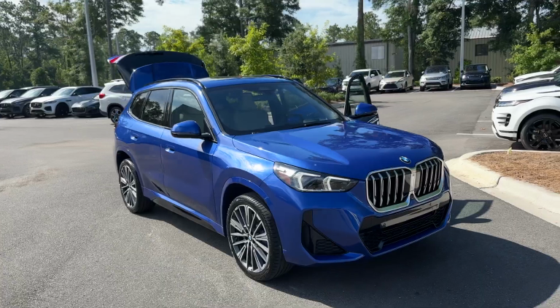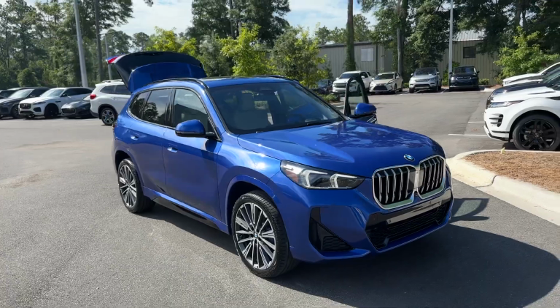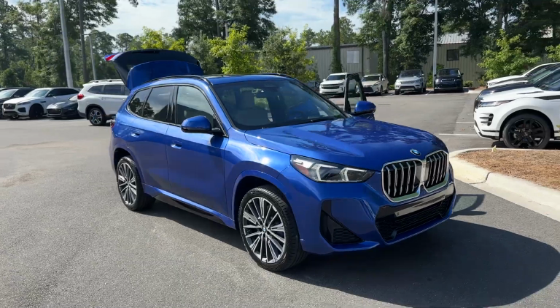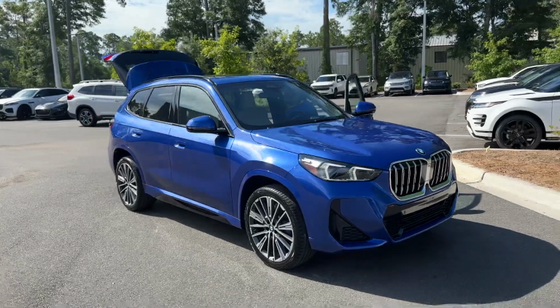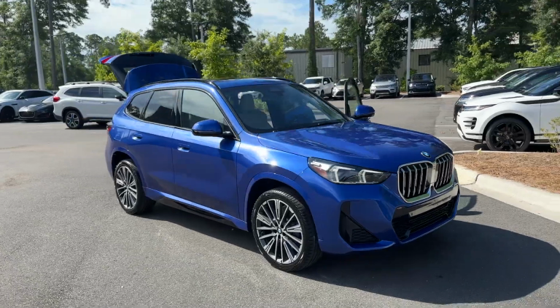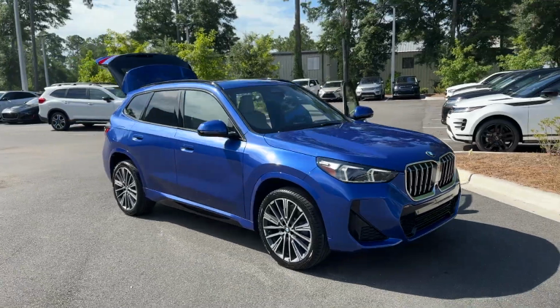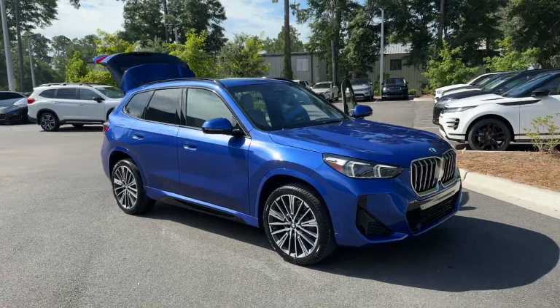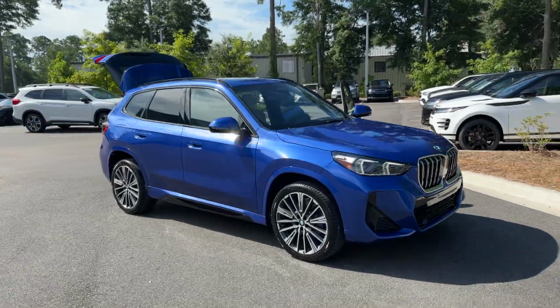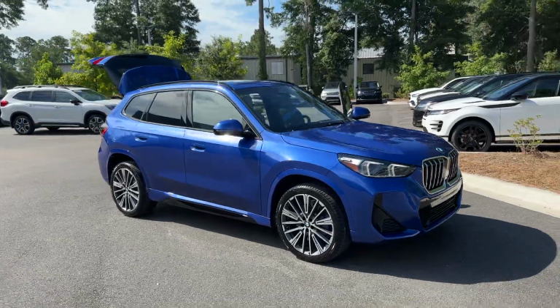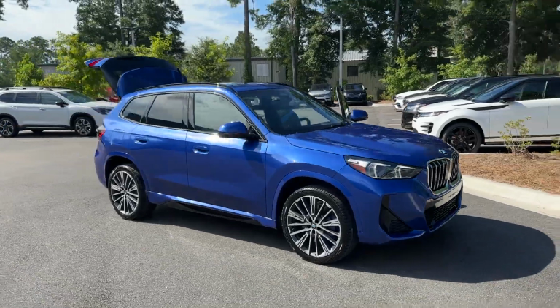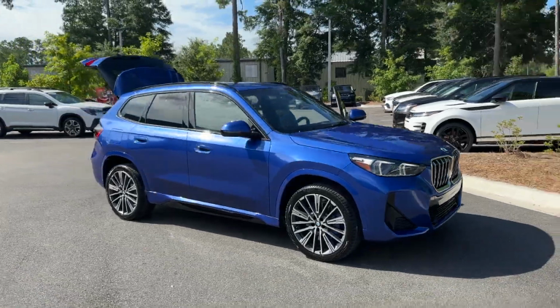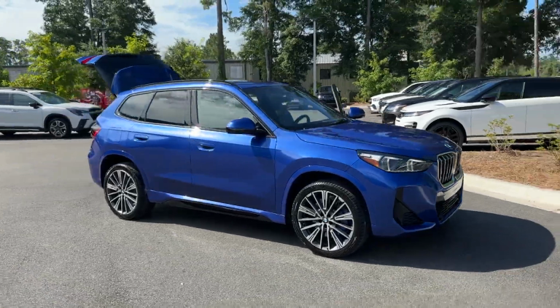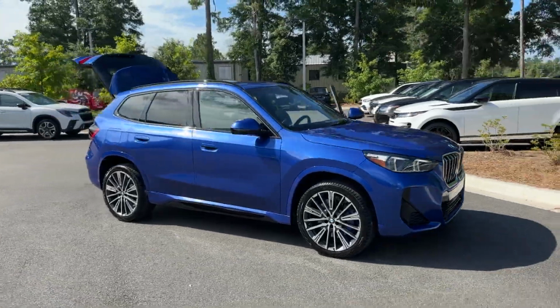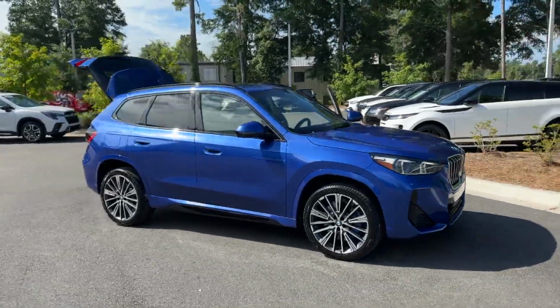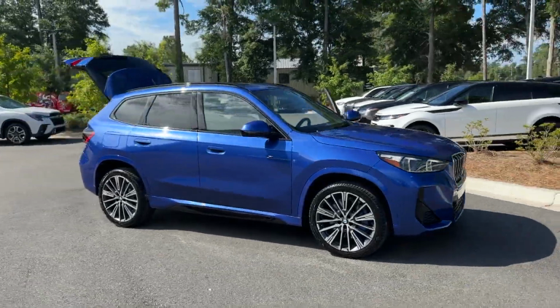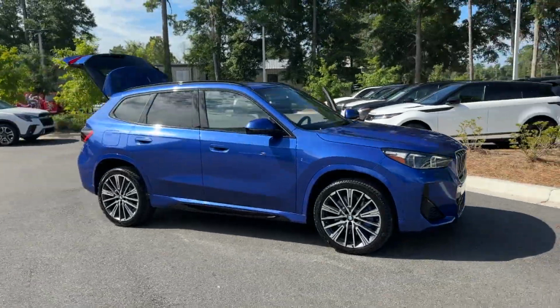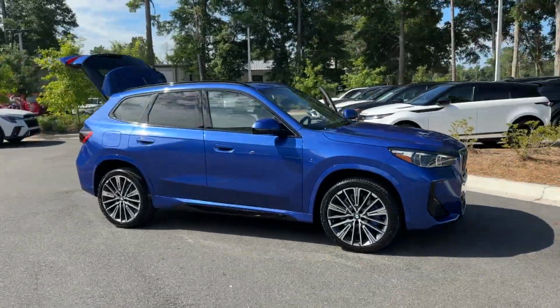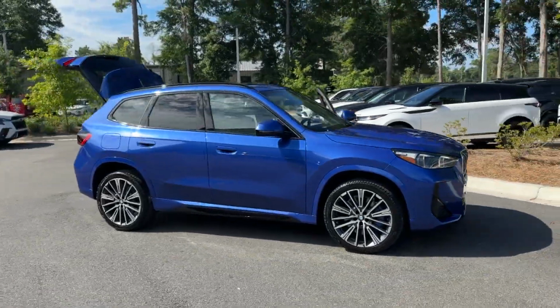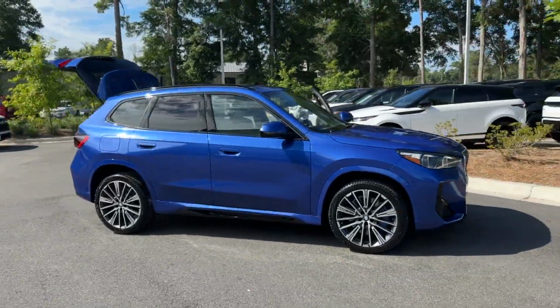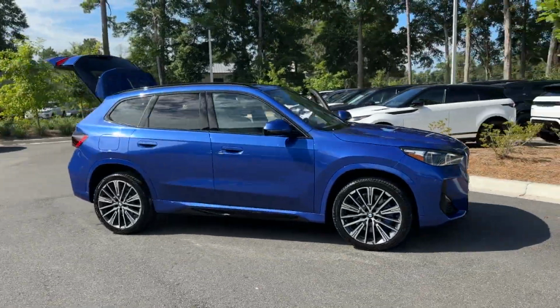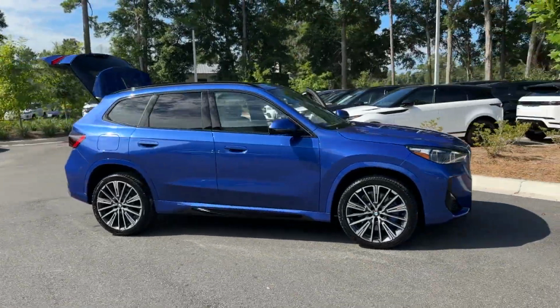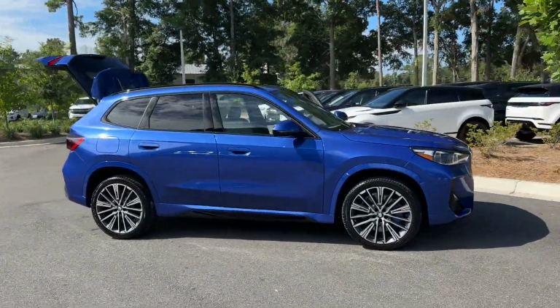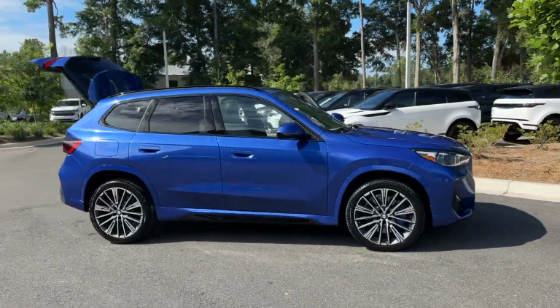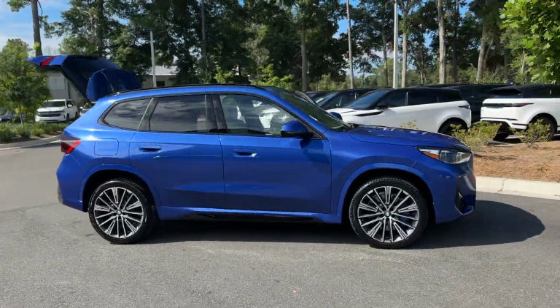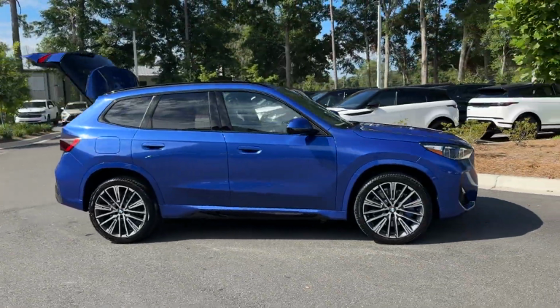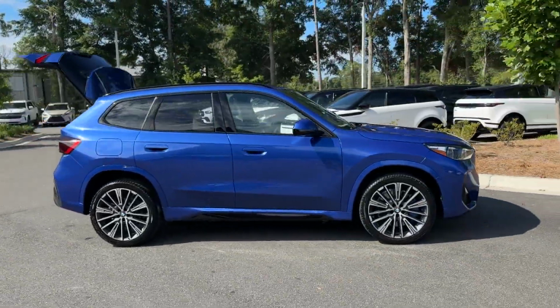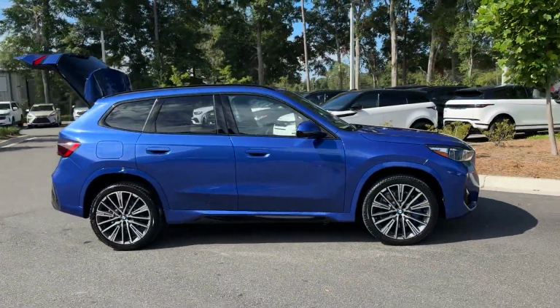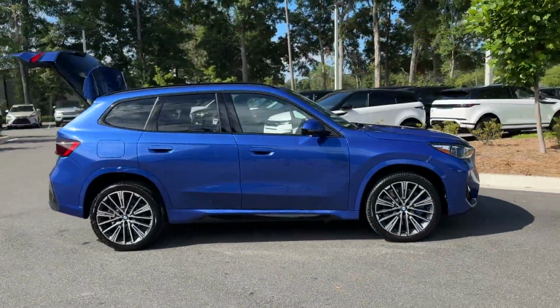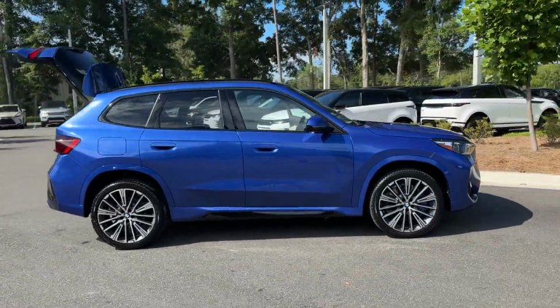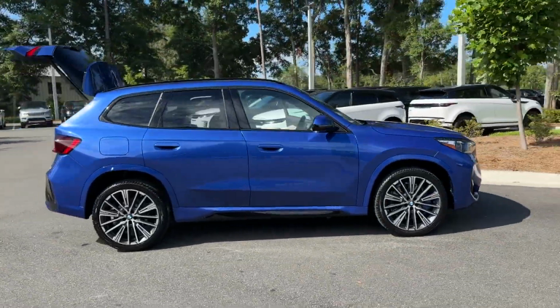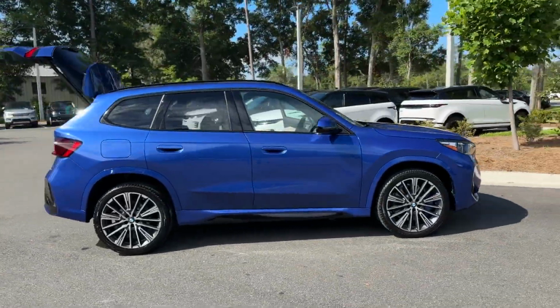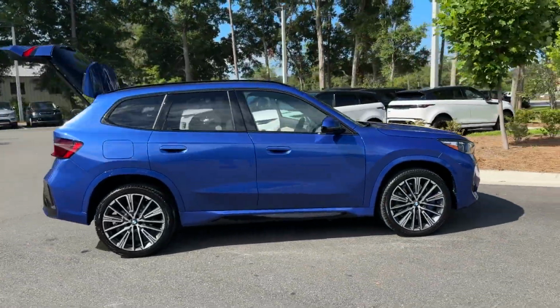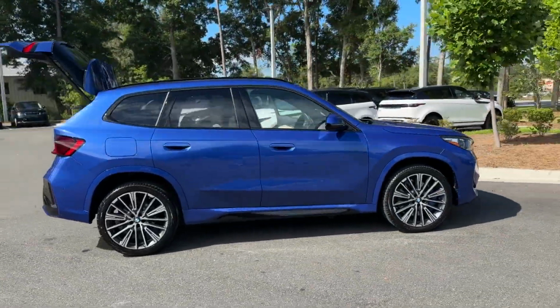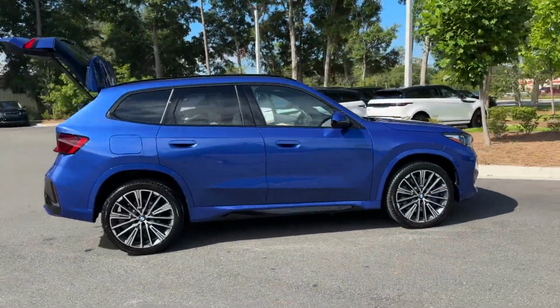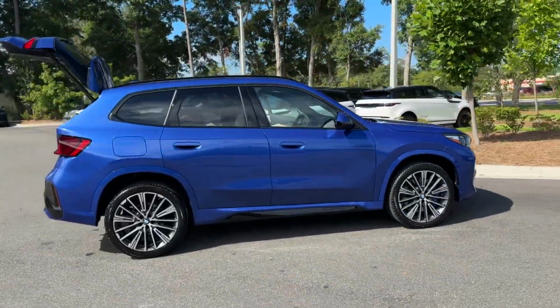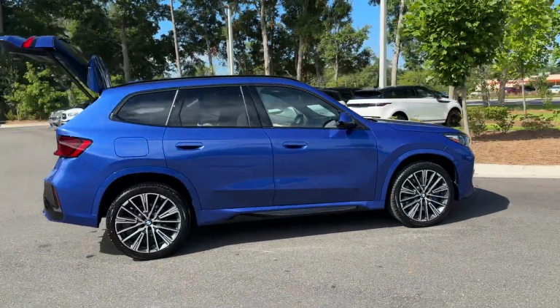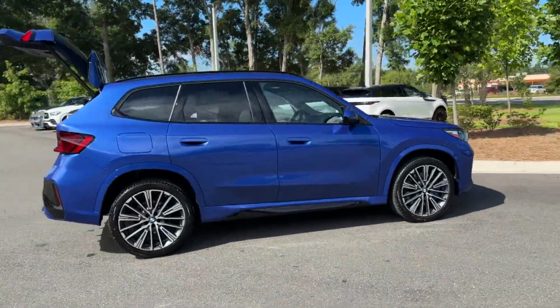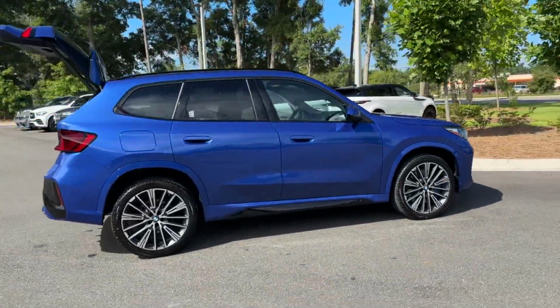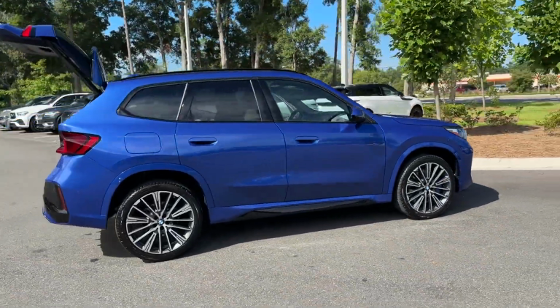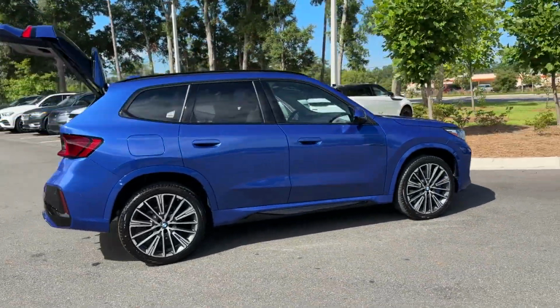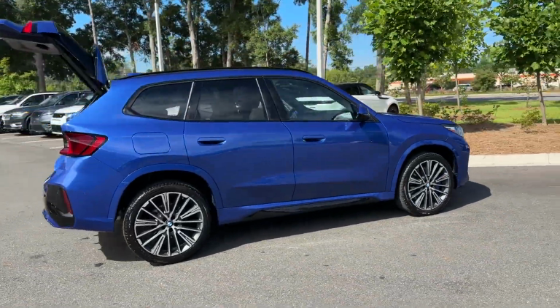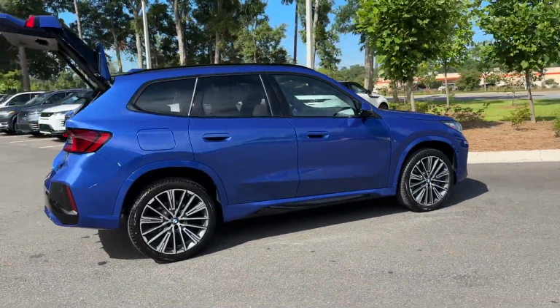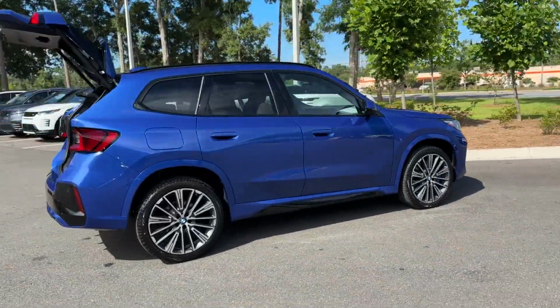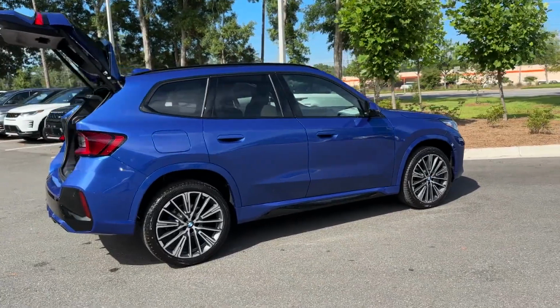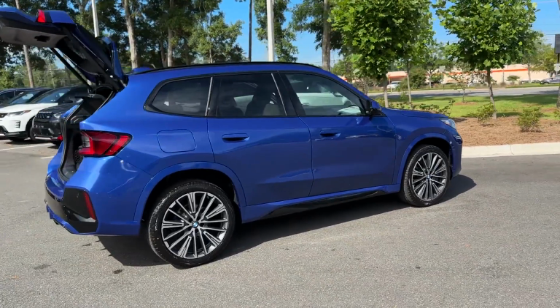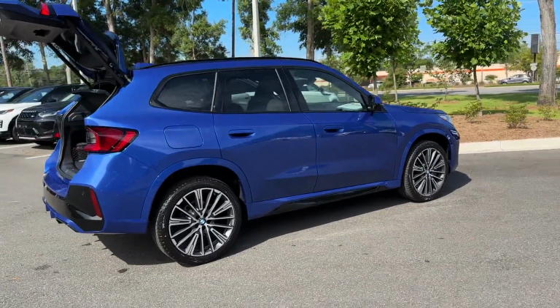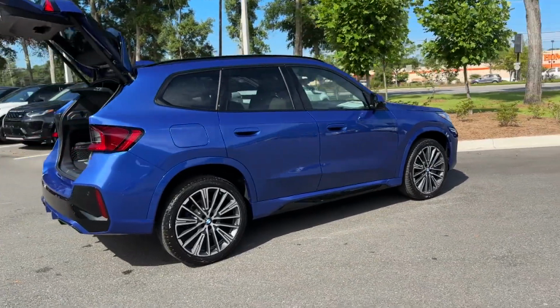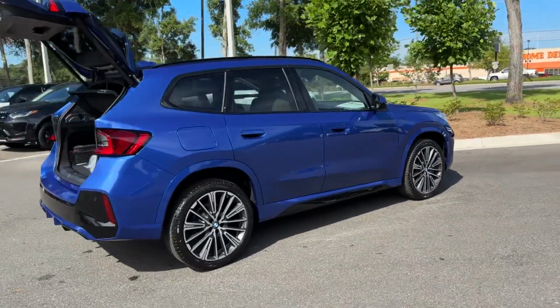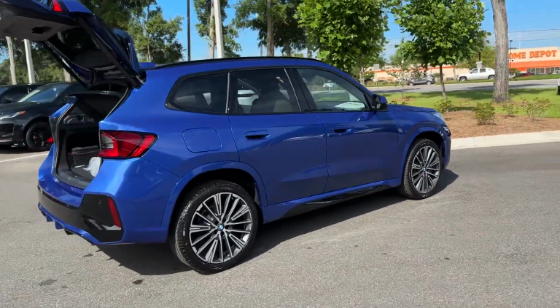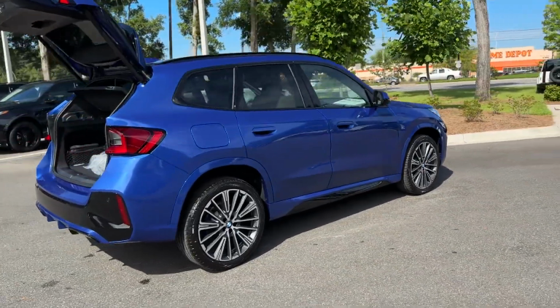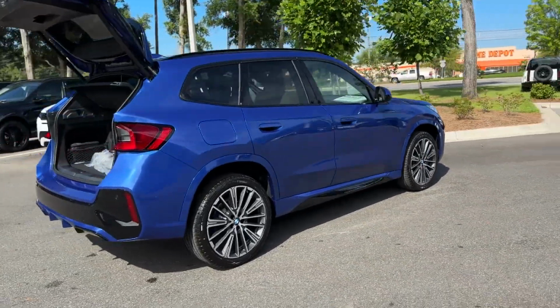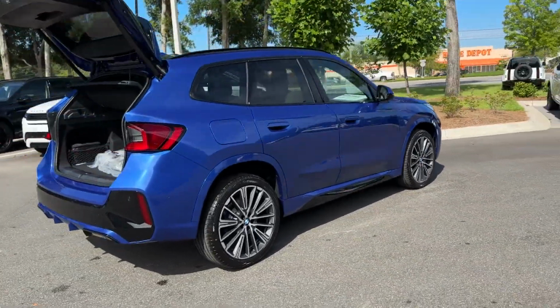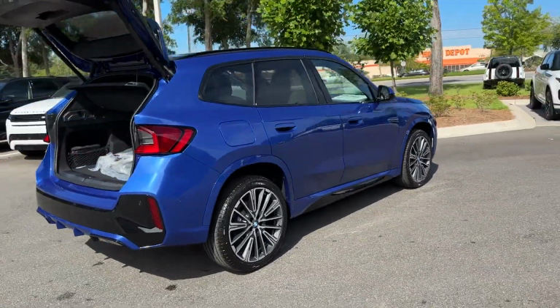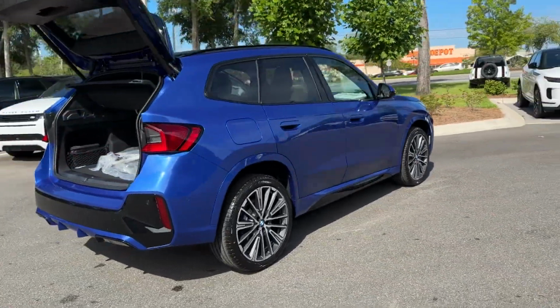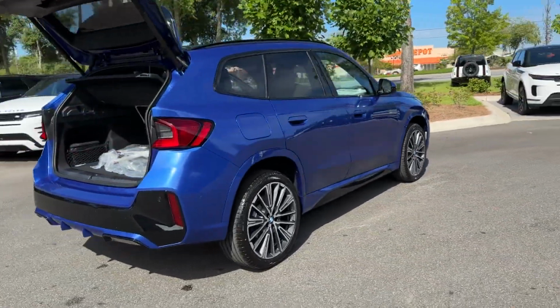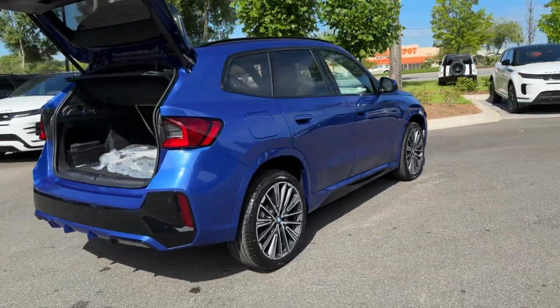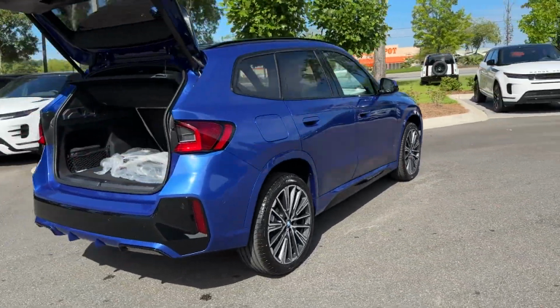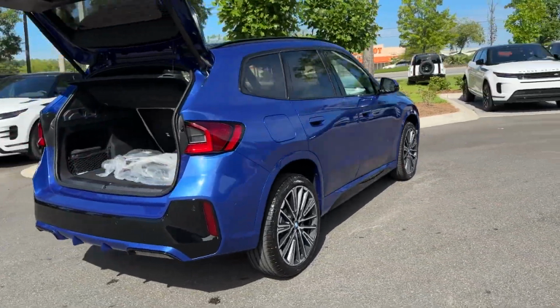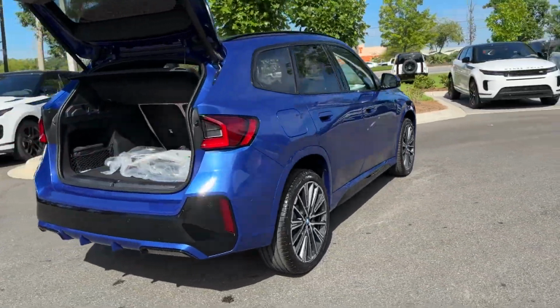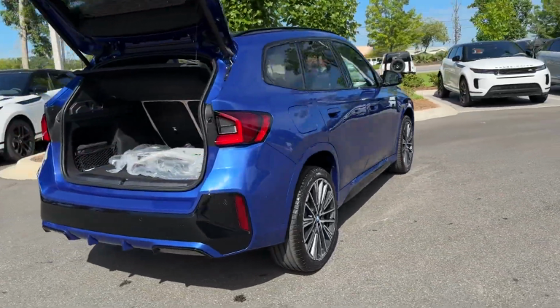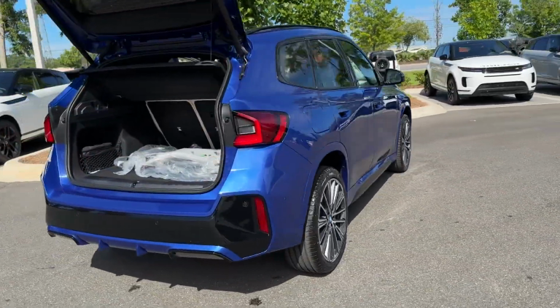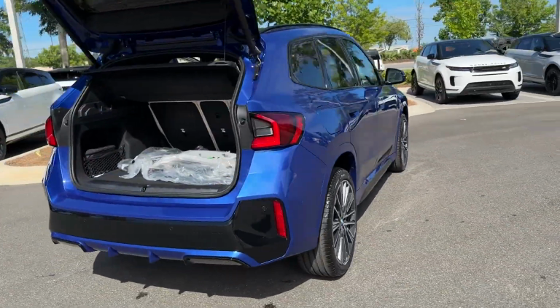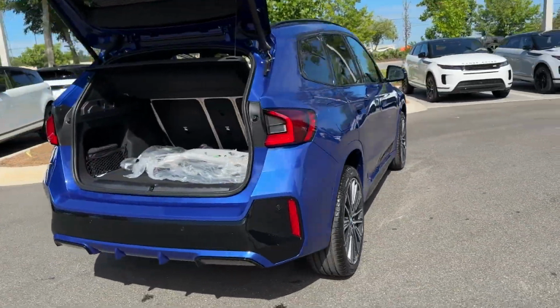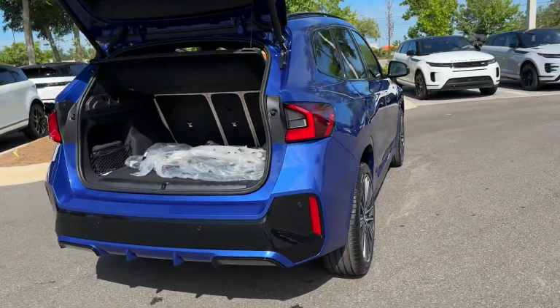2024 BMW X1. This SUV offers space as well as power and performance.